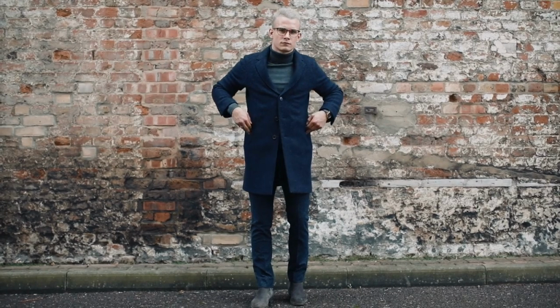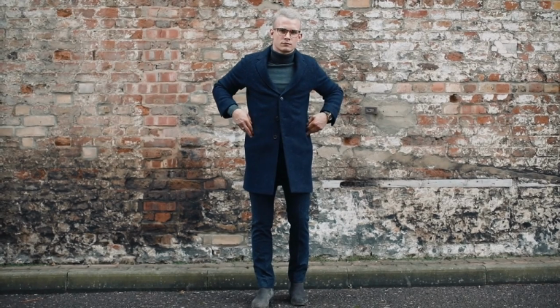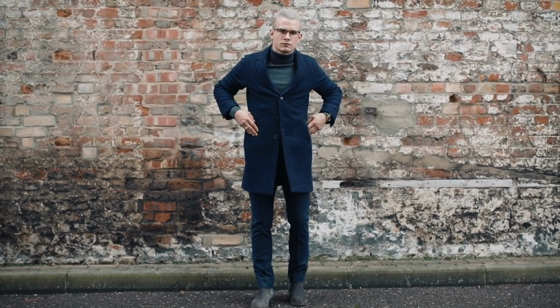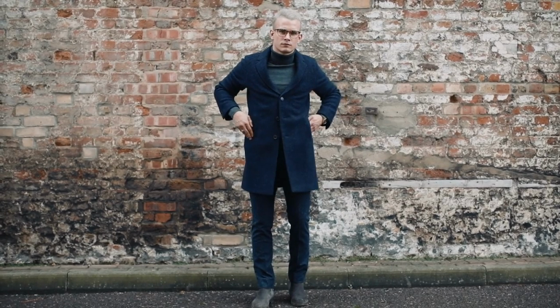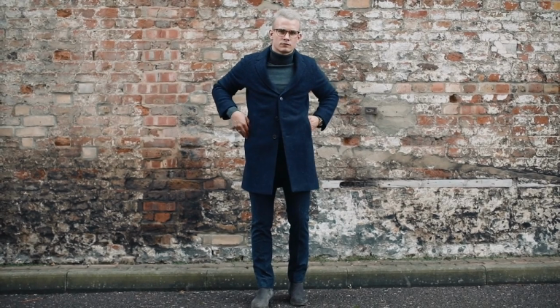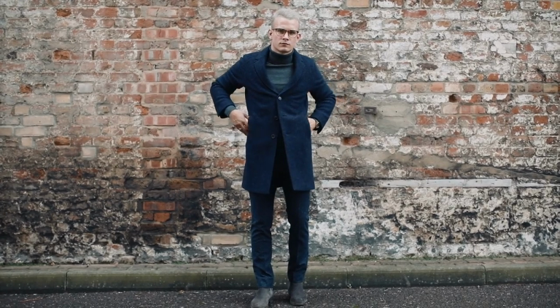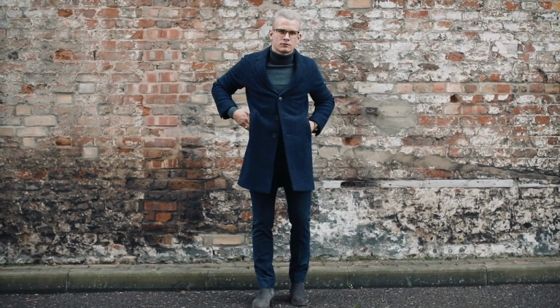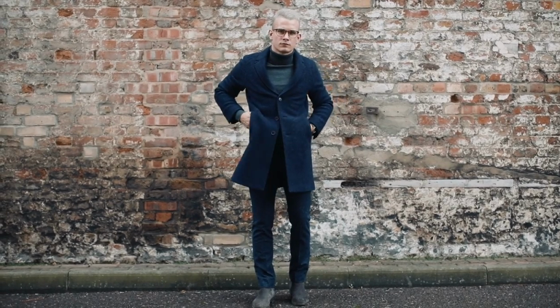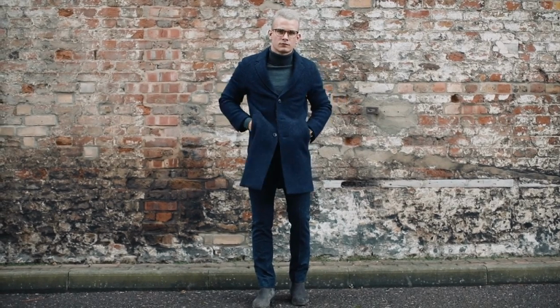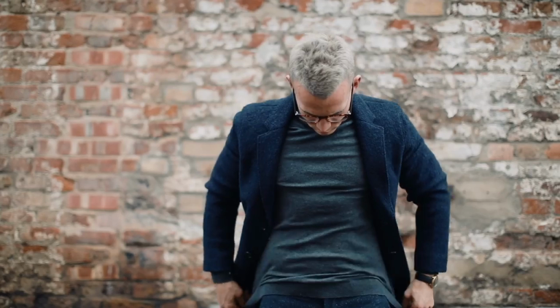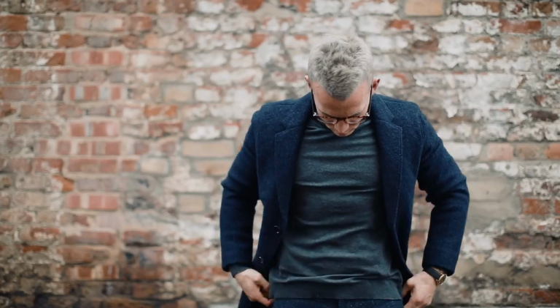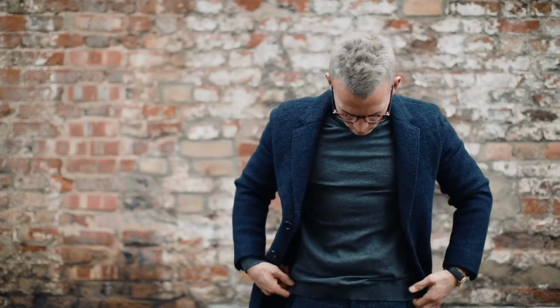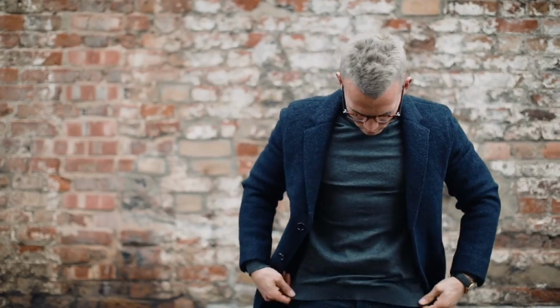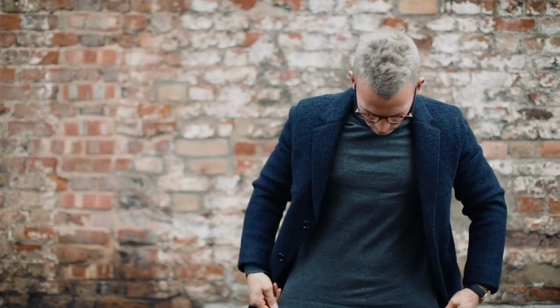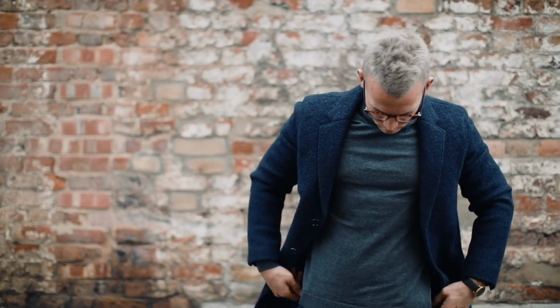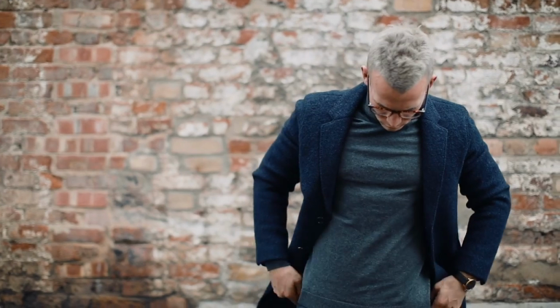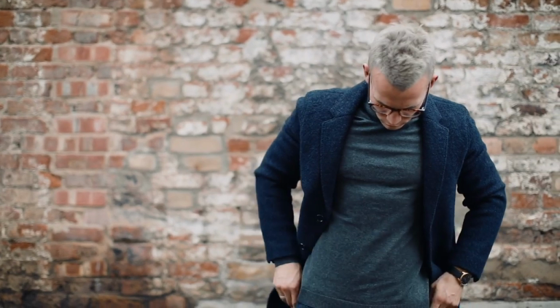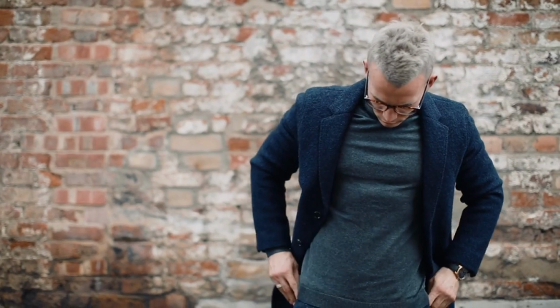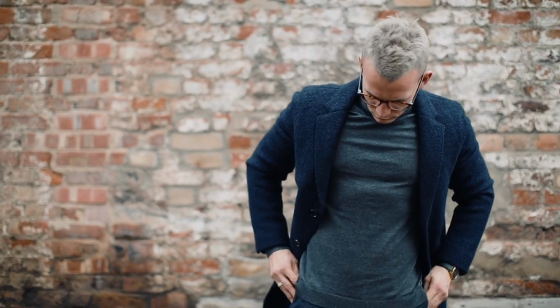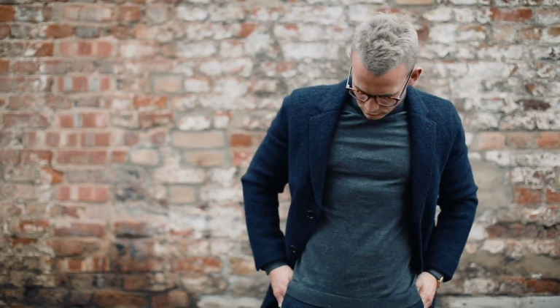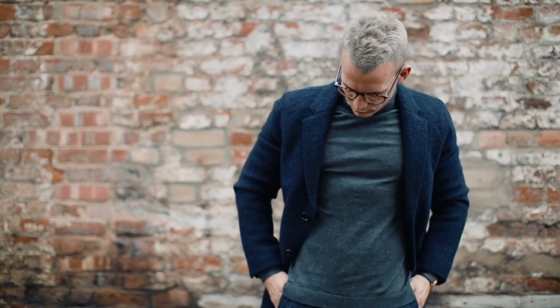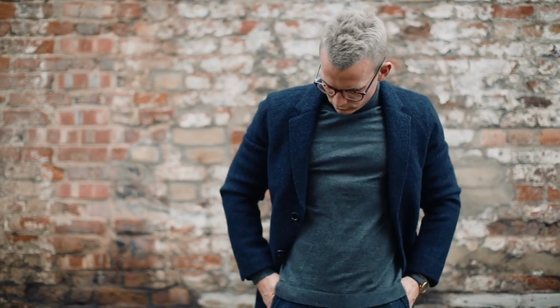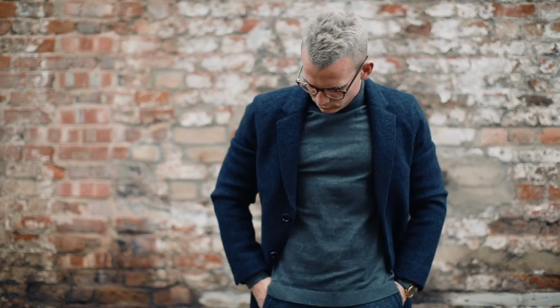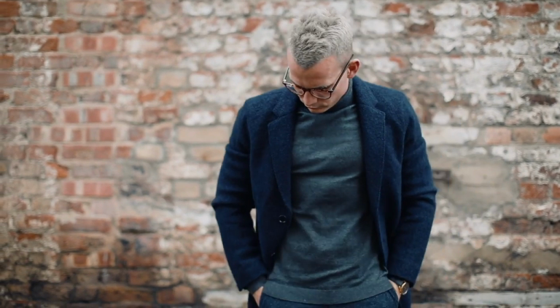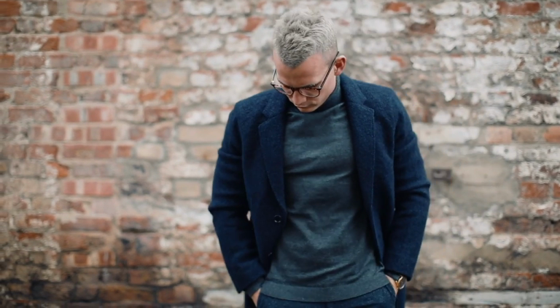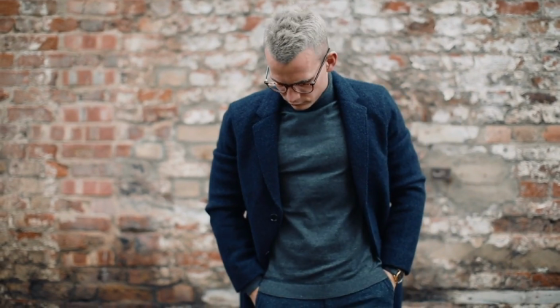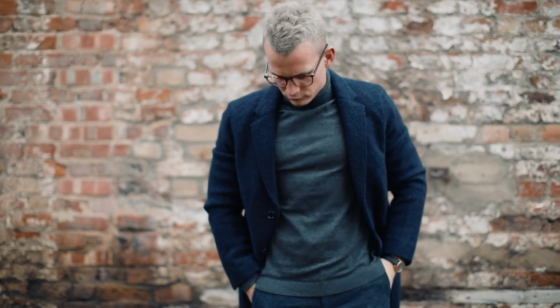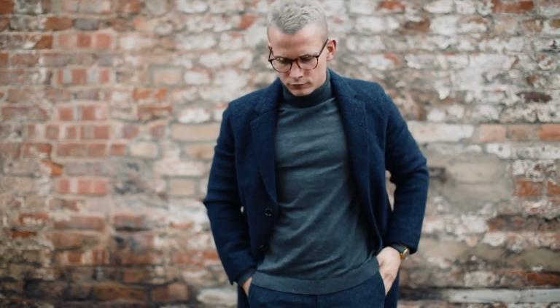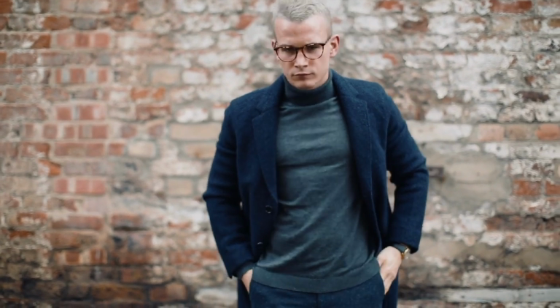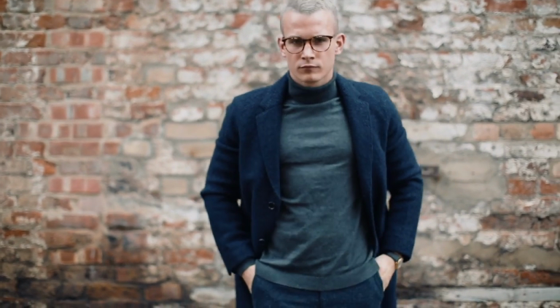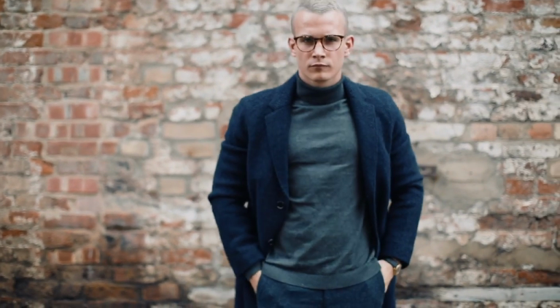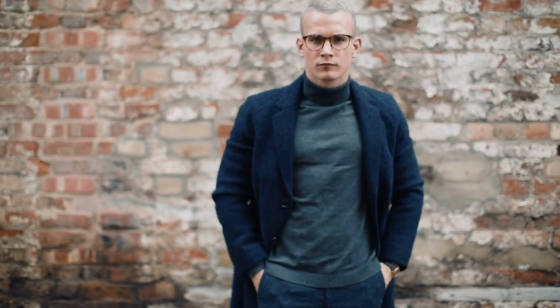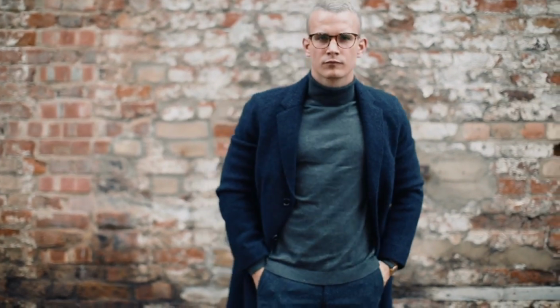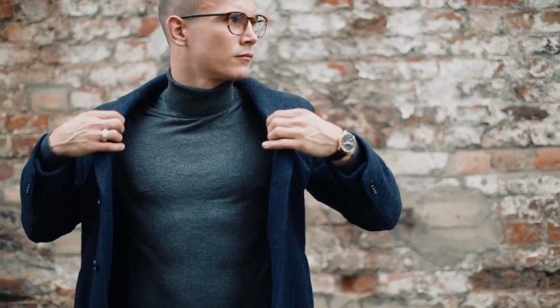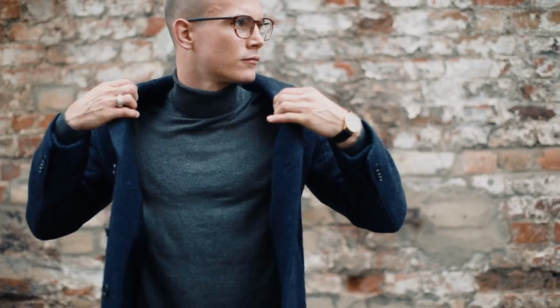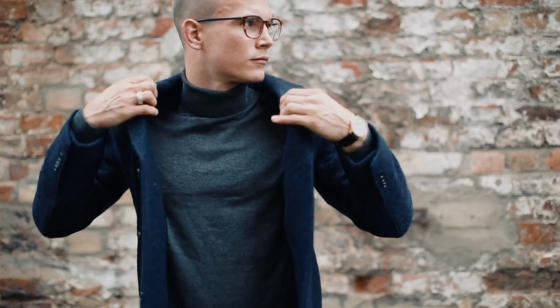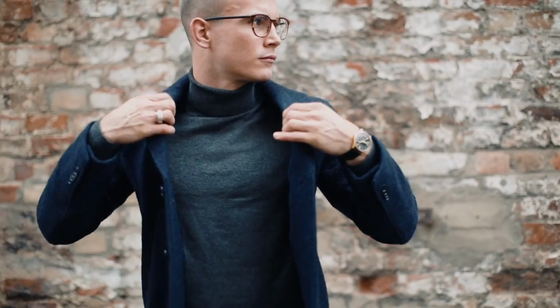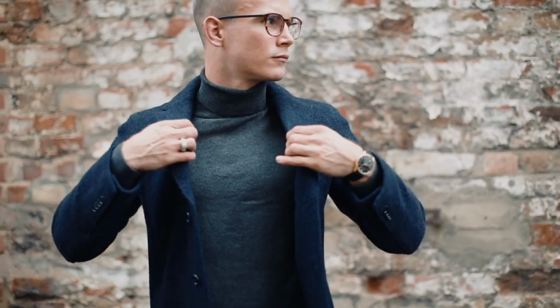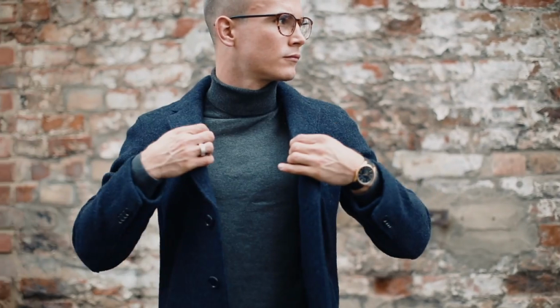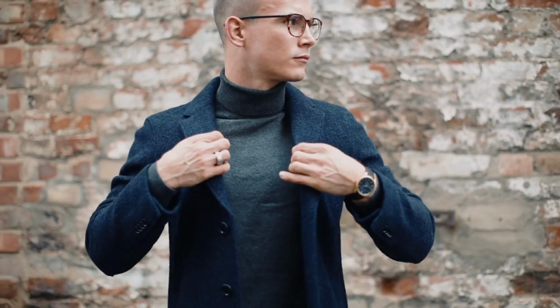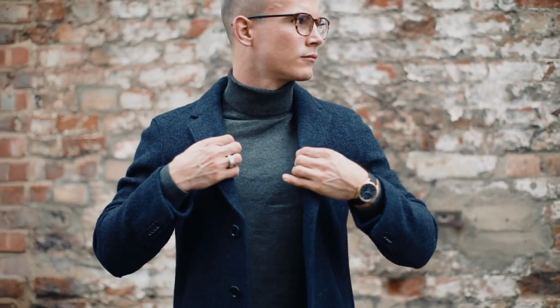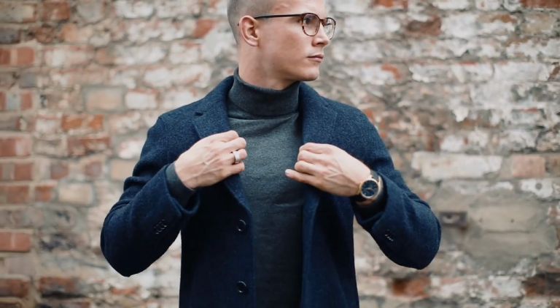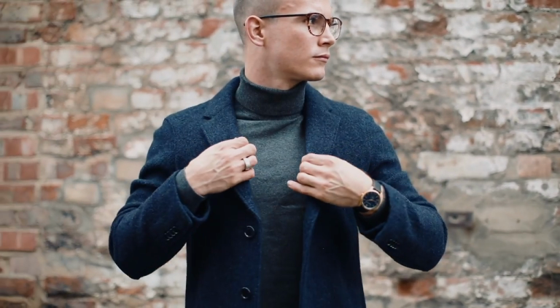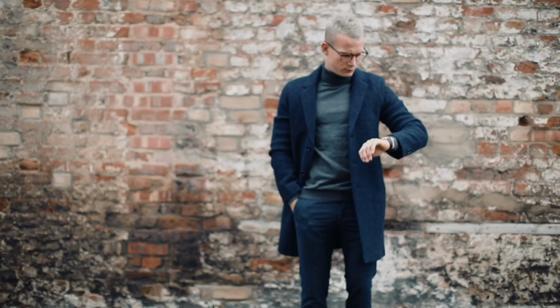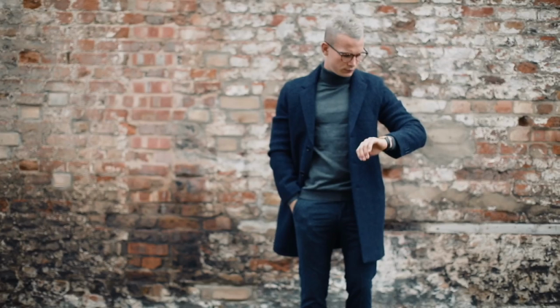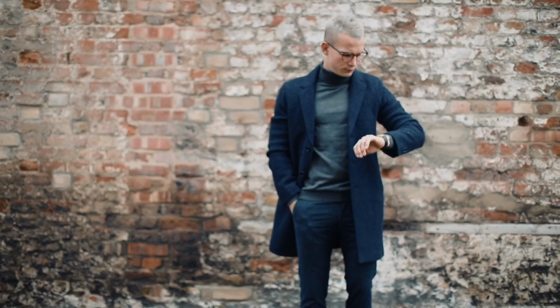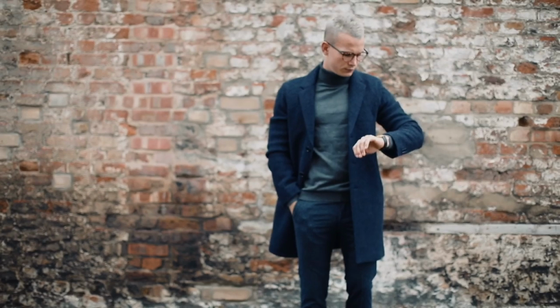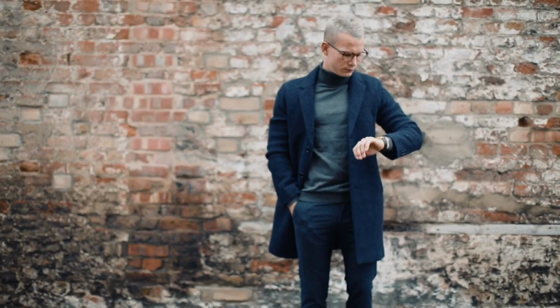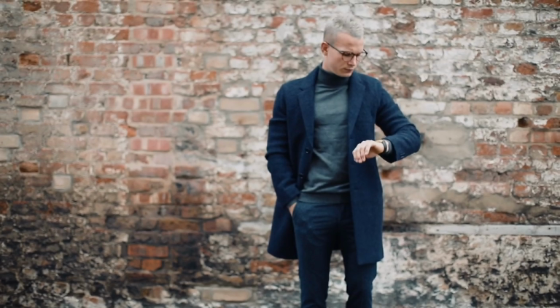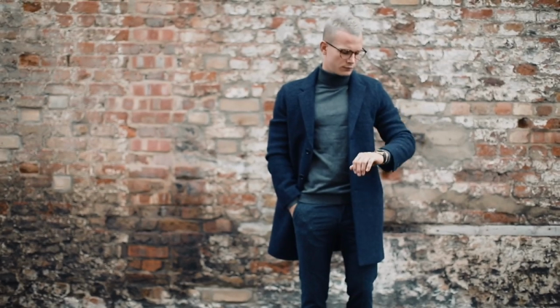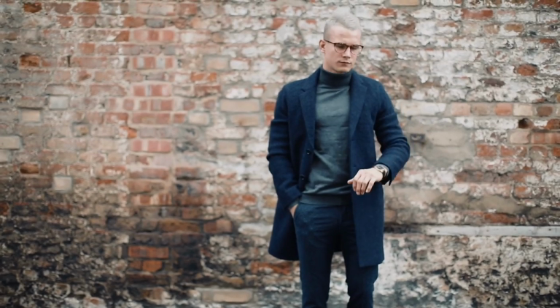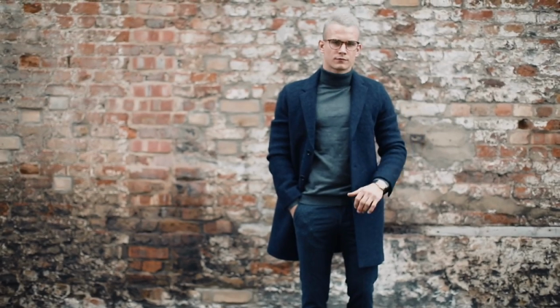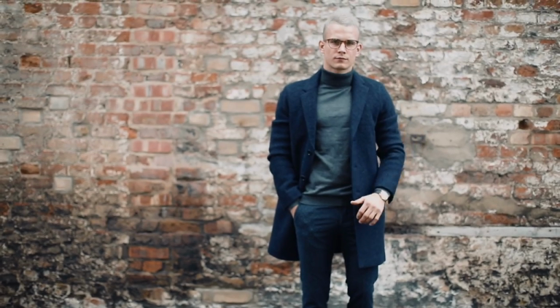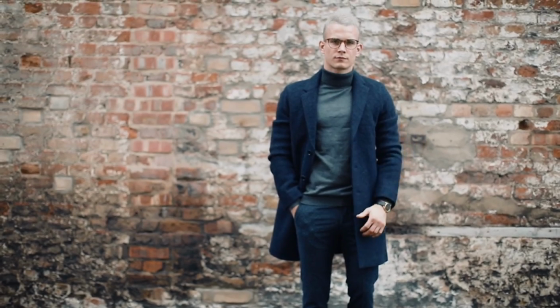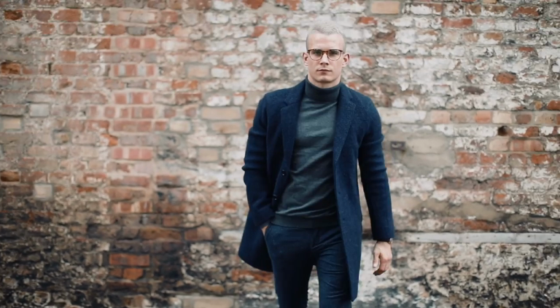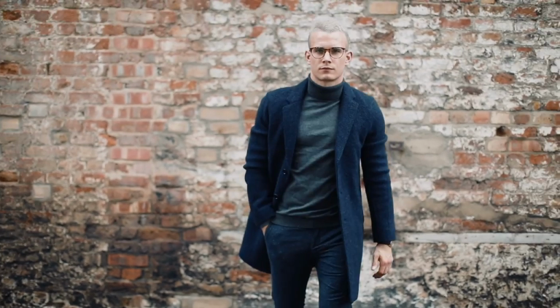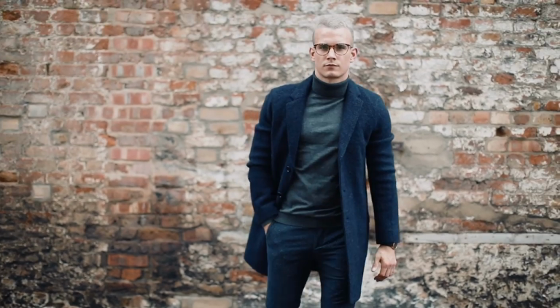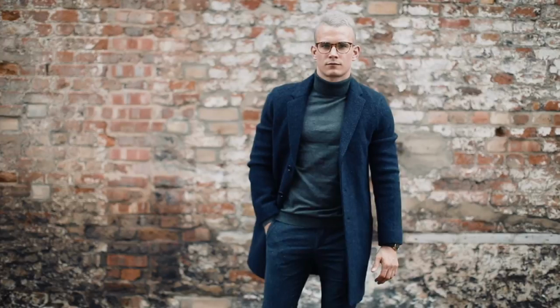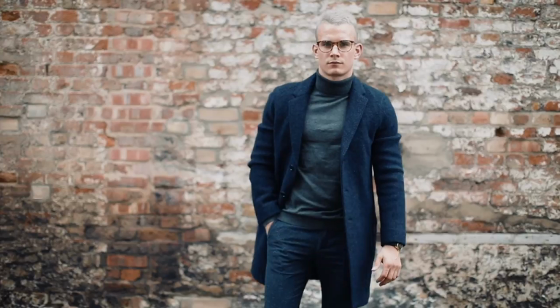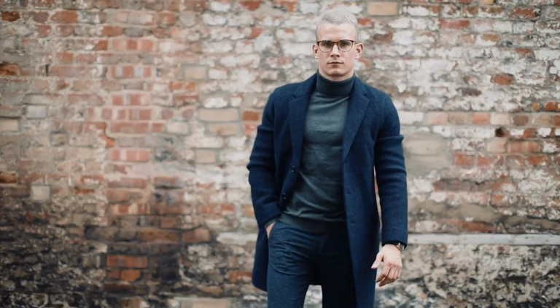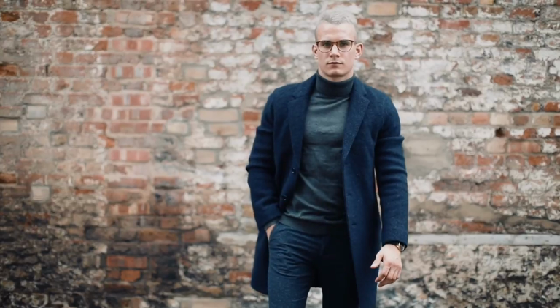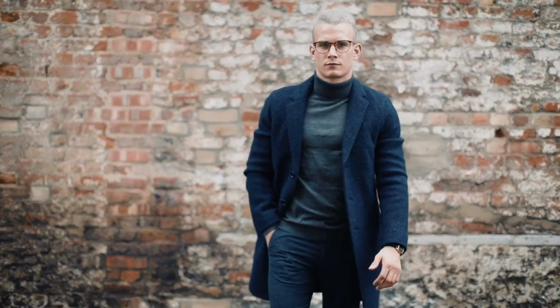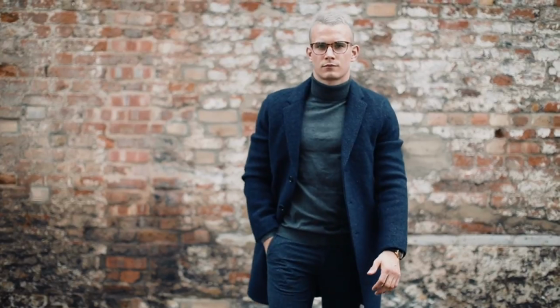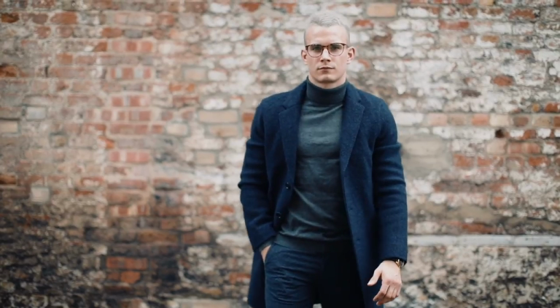easy to wear and should fit in seamlessly with your wardrobe. Combined with a roll neck, it's the ideal outfit for dinner out with friends.